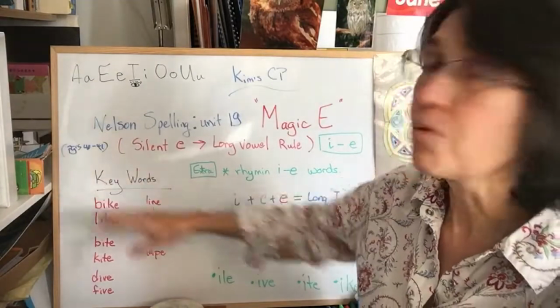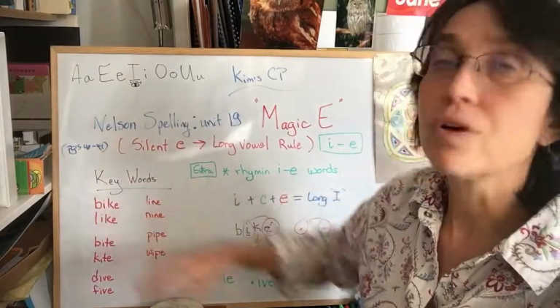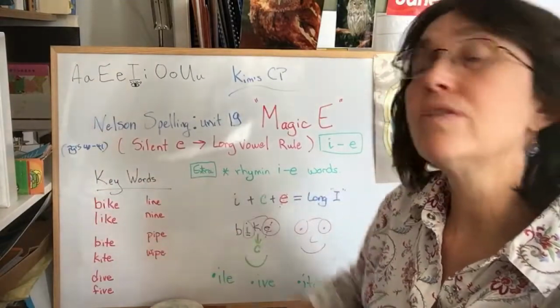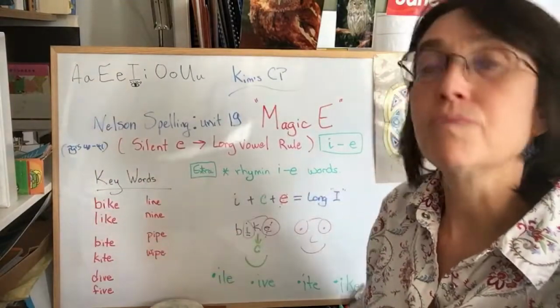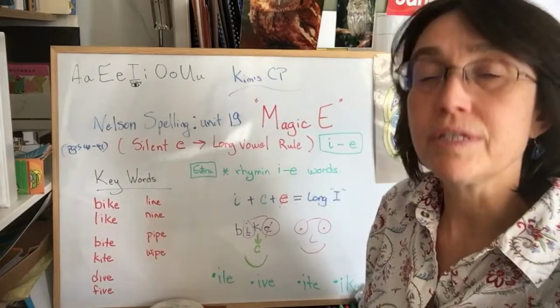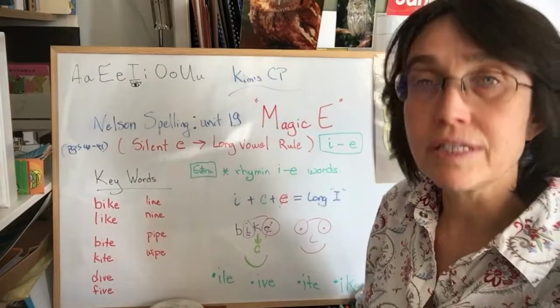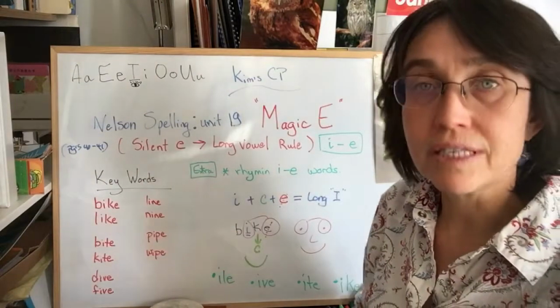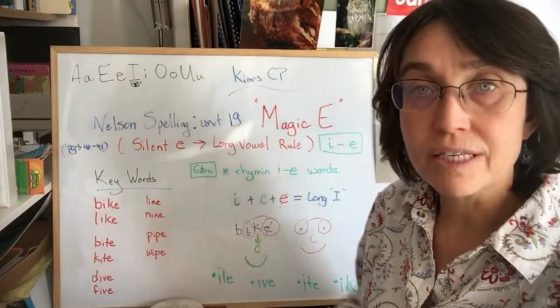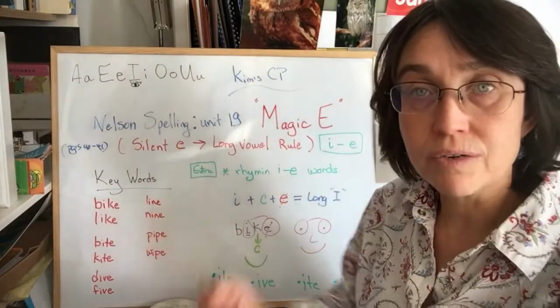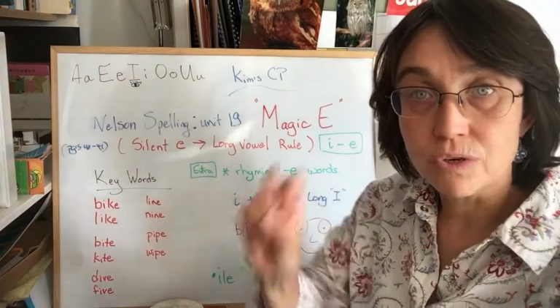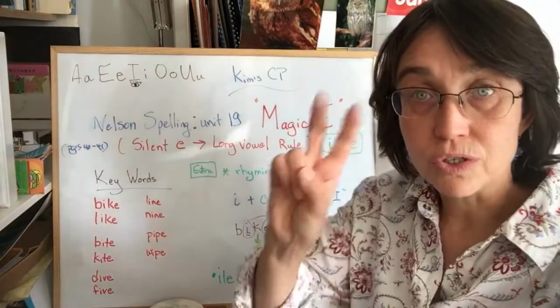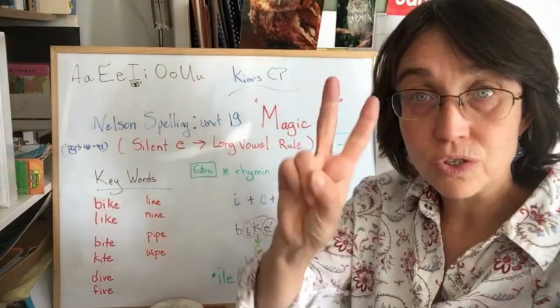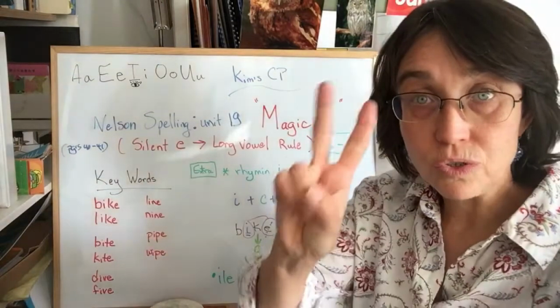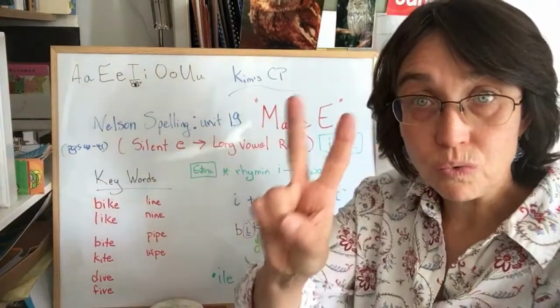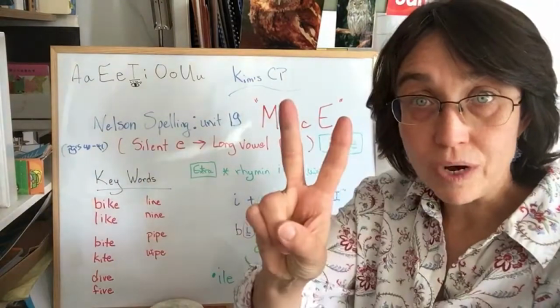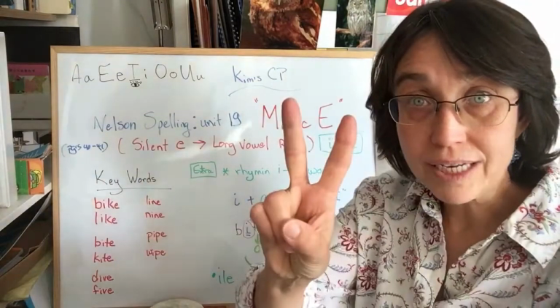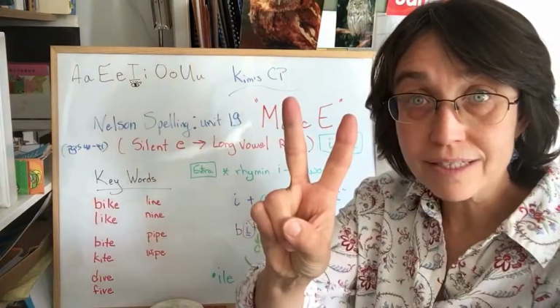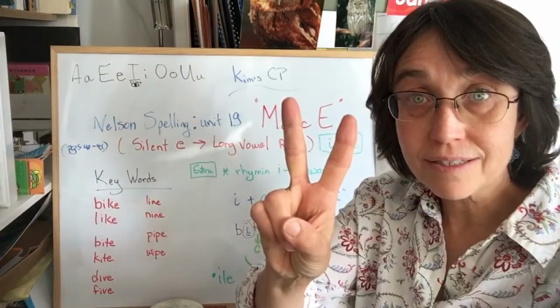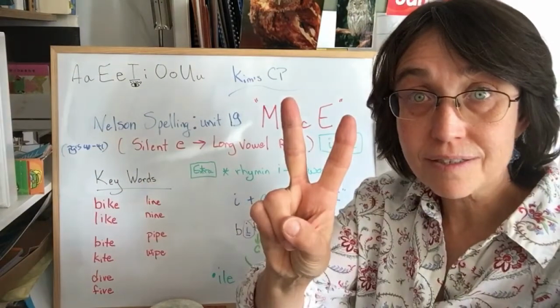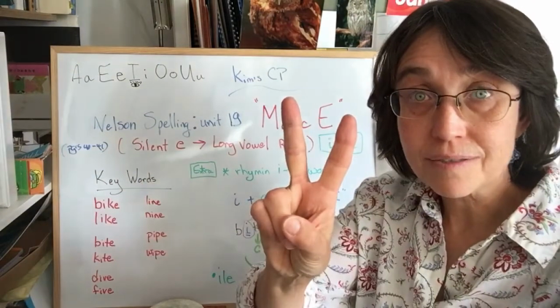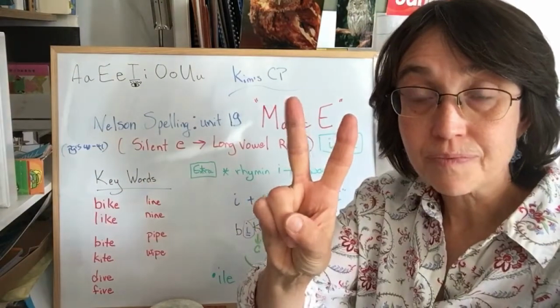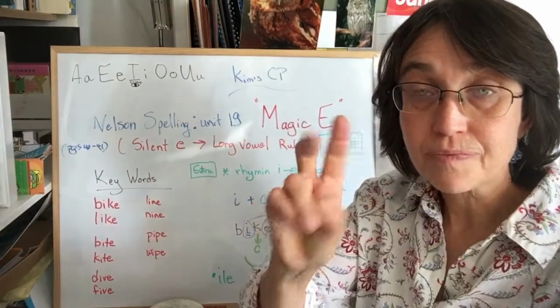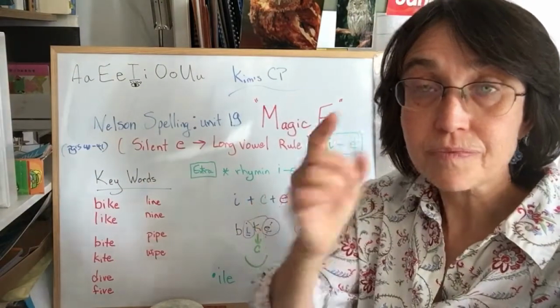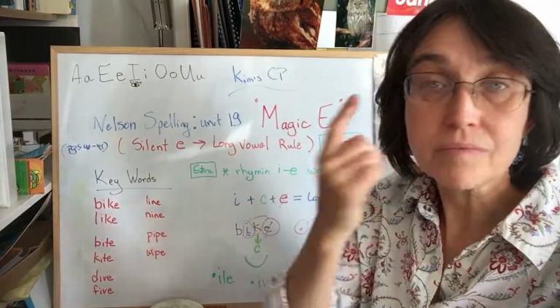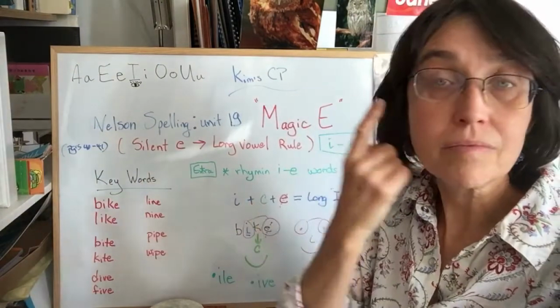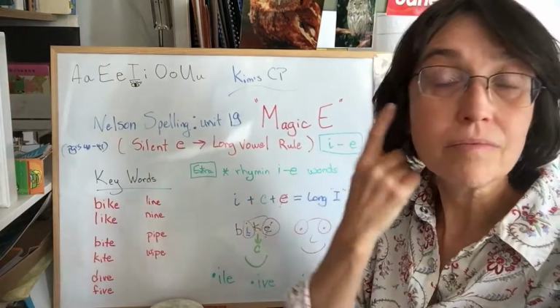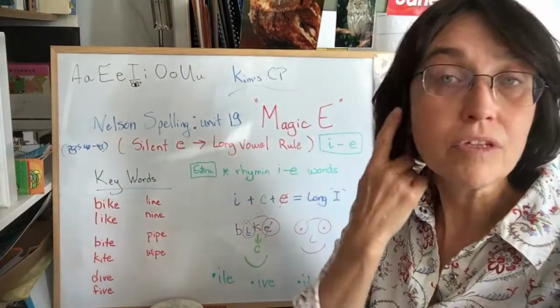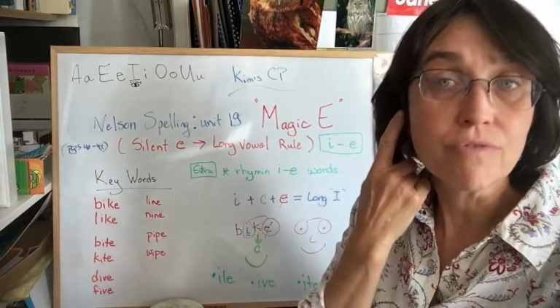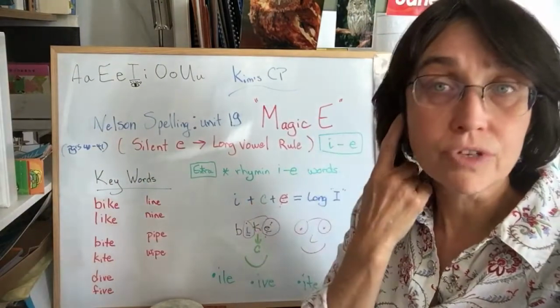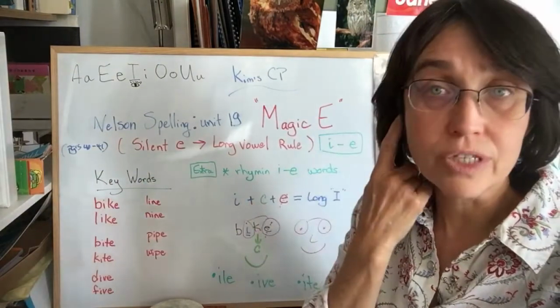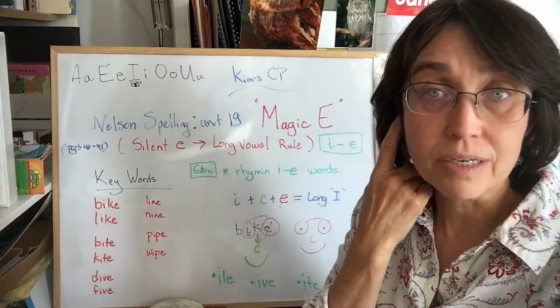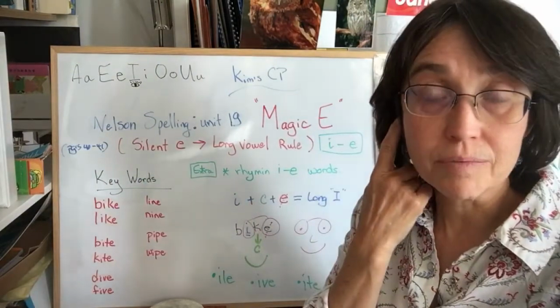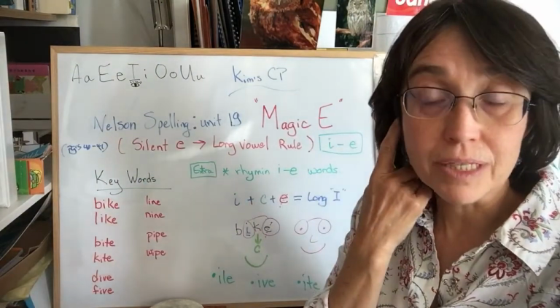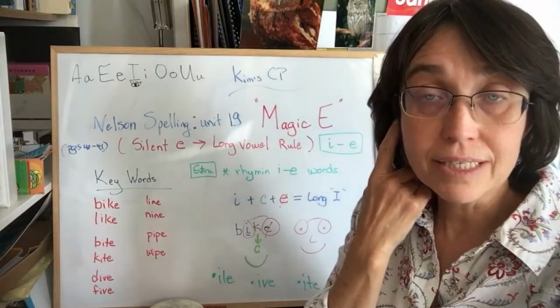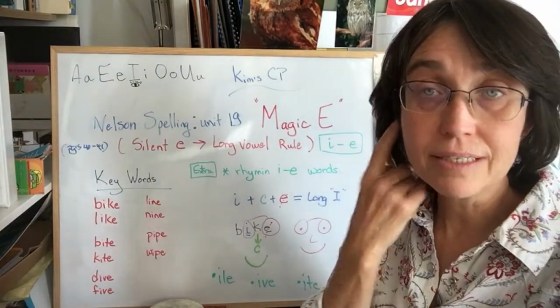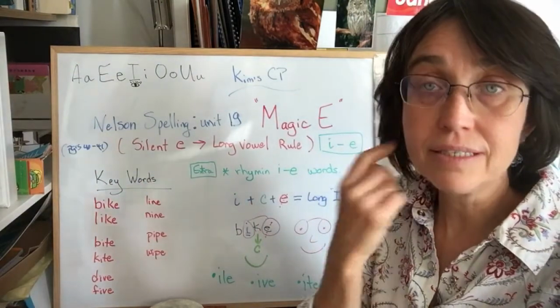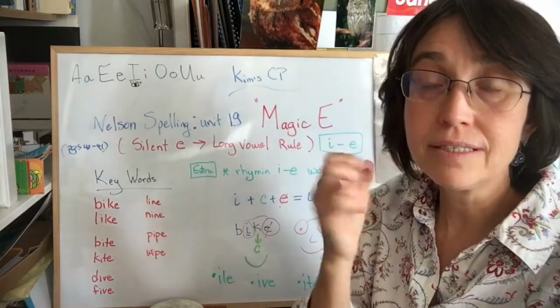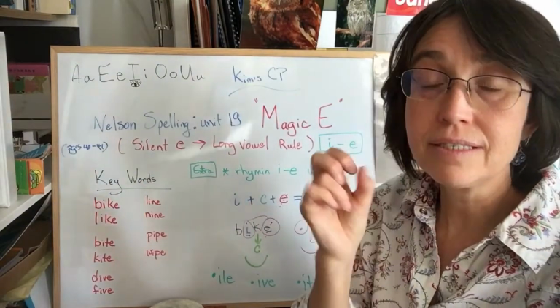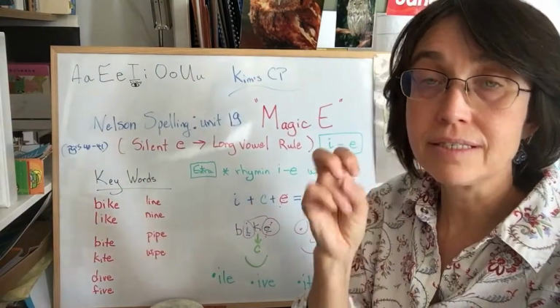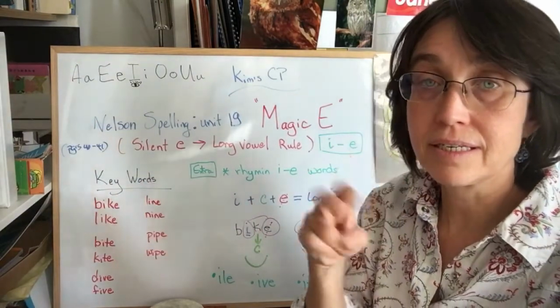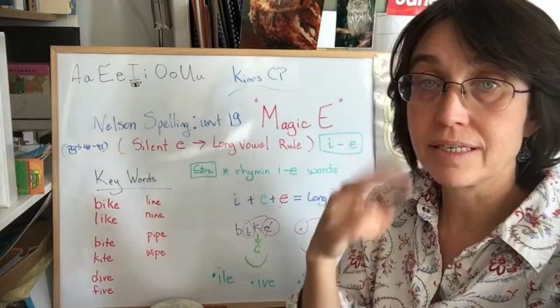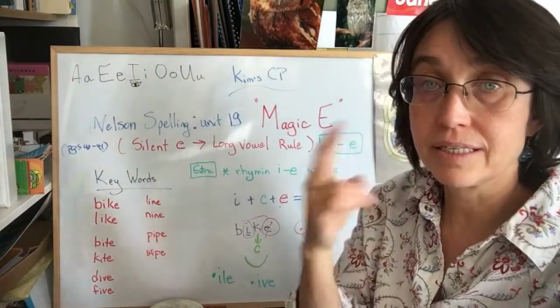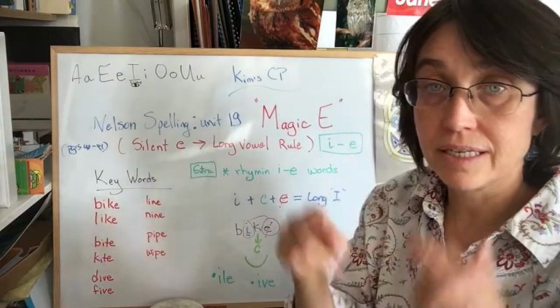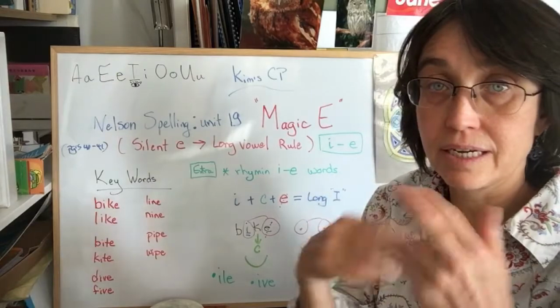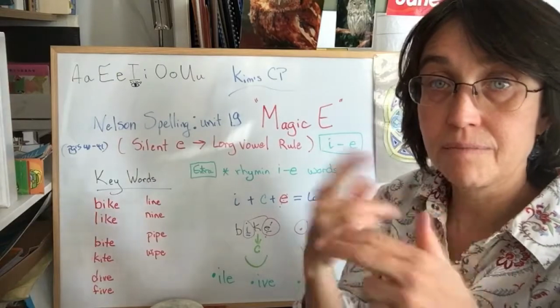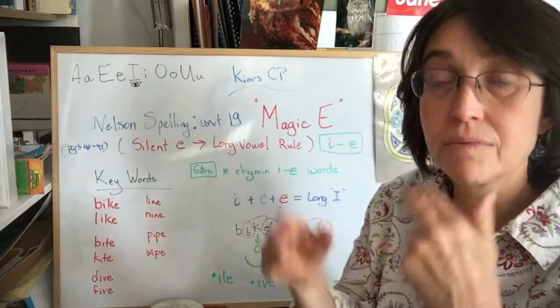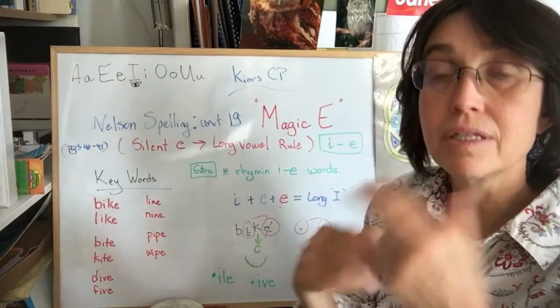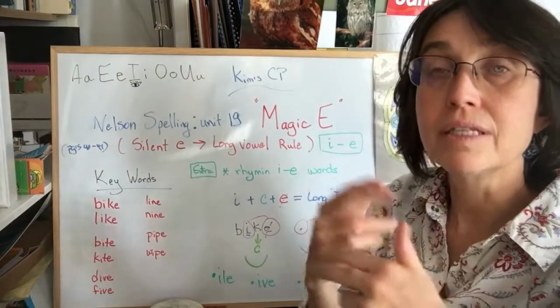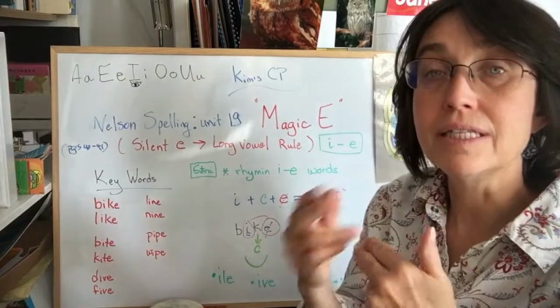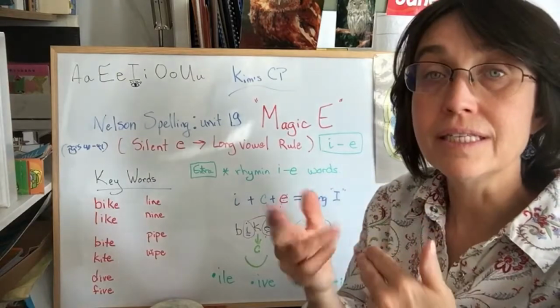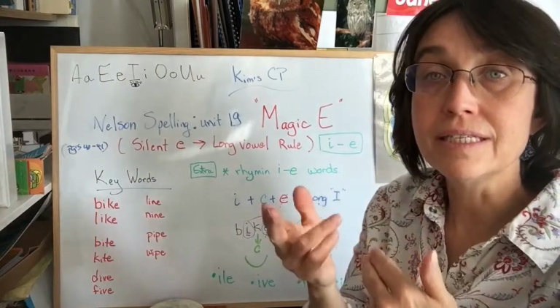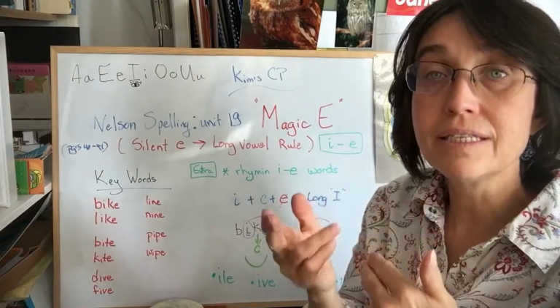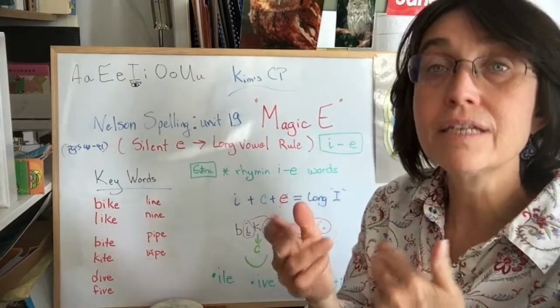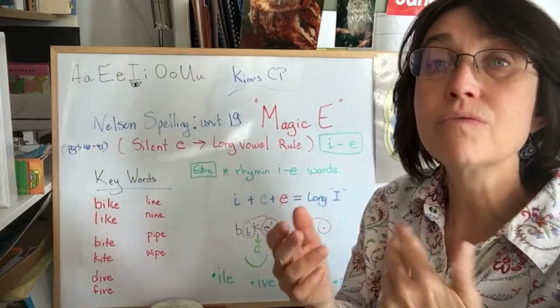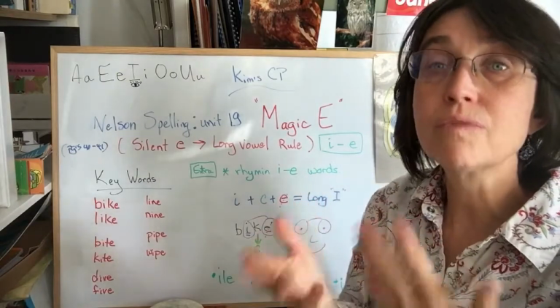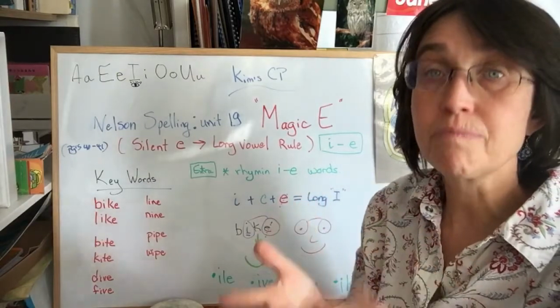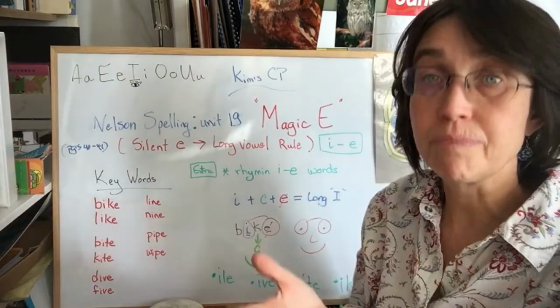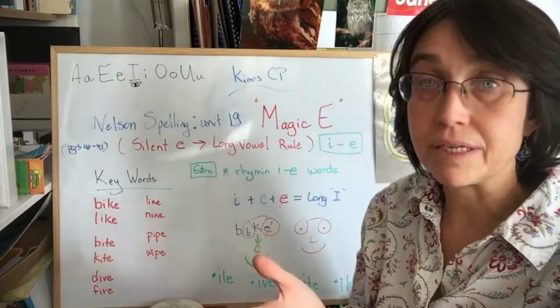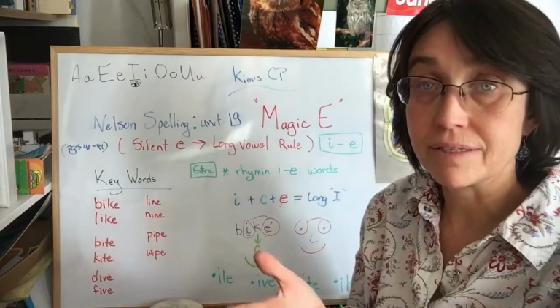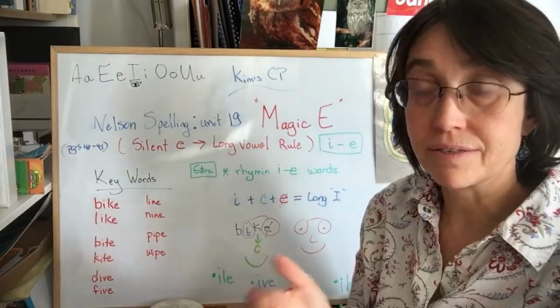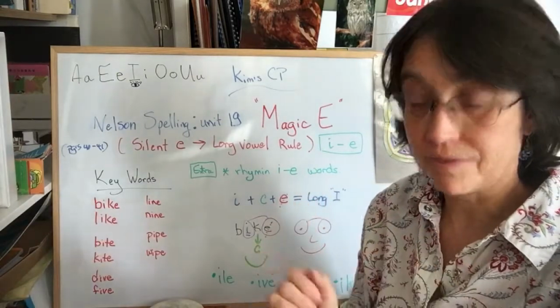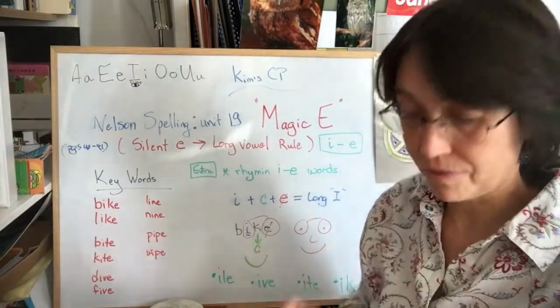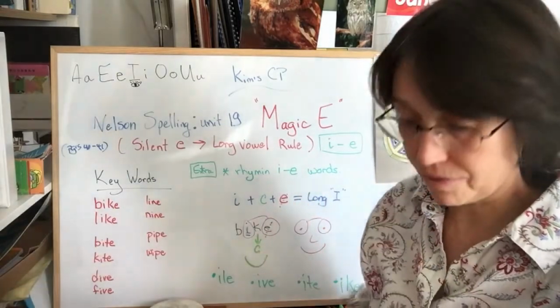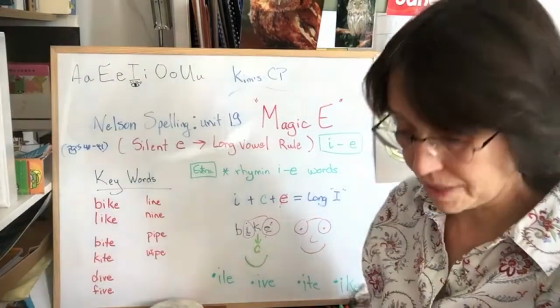Now I'm going to read the keyword twice. First time, listen. Second time, listen and repeat.